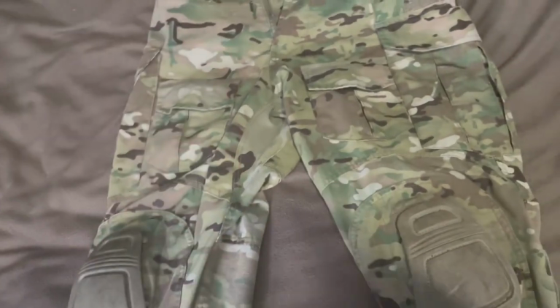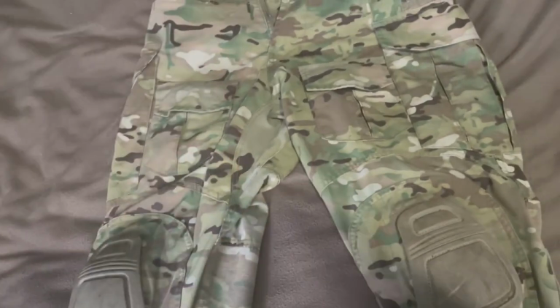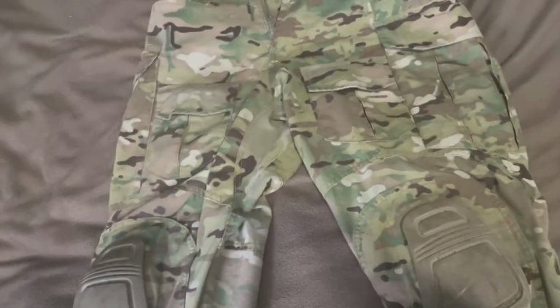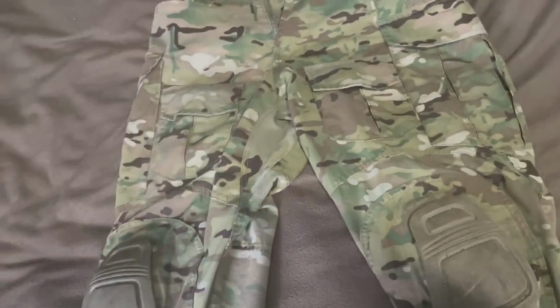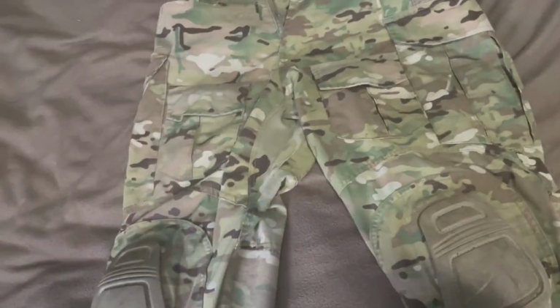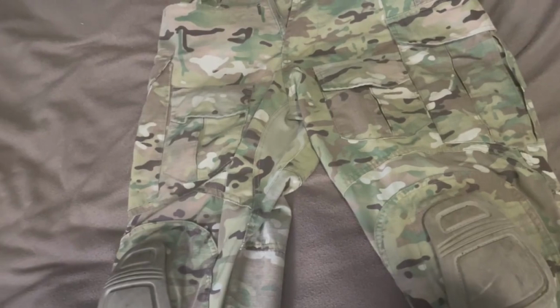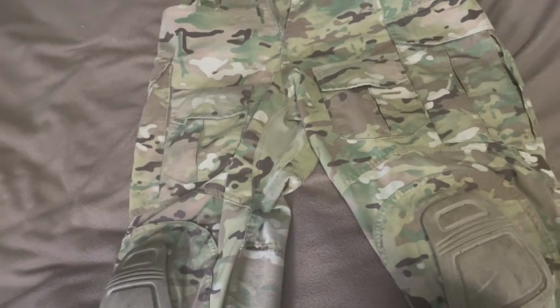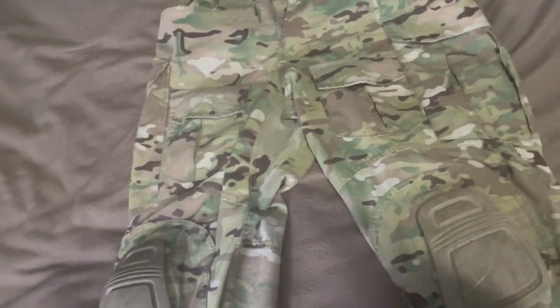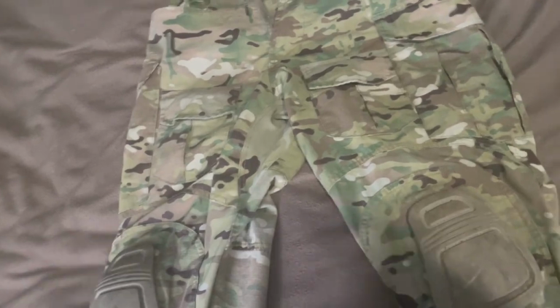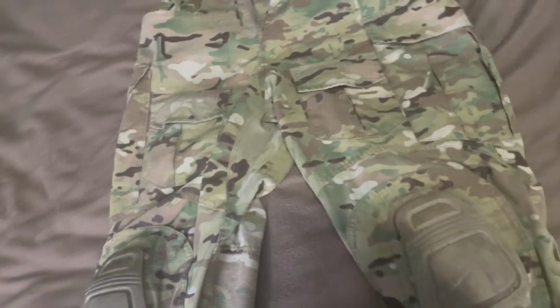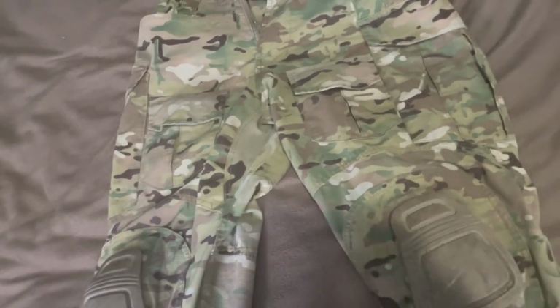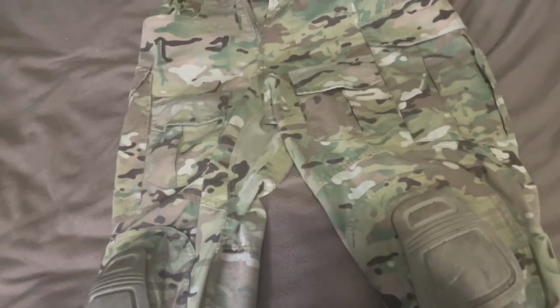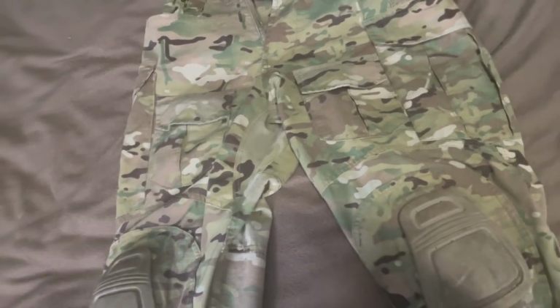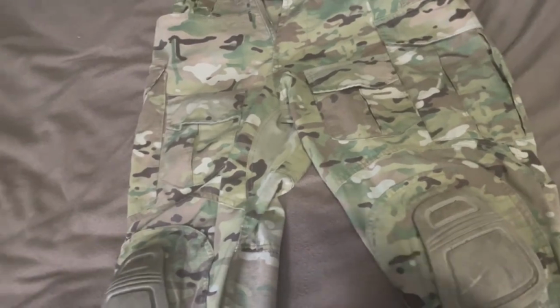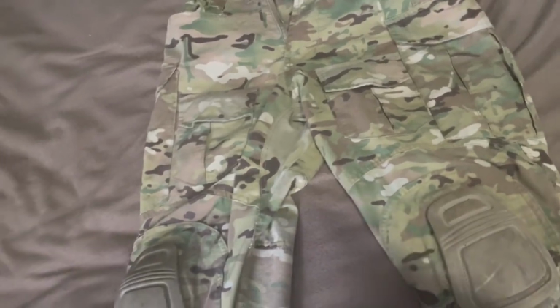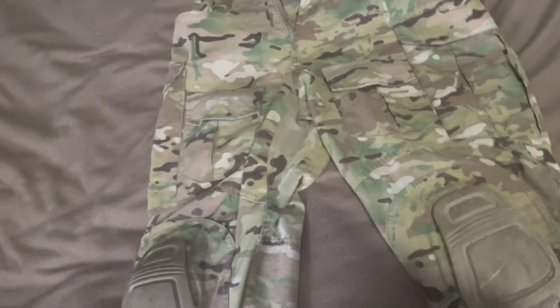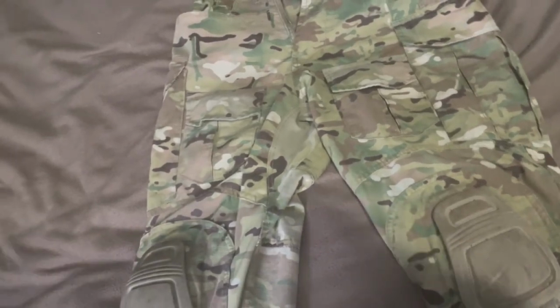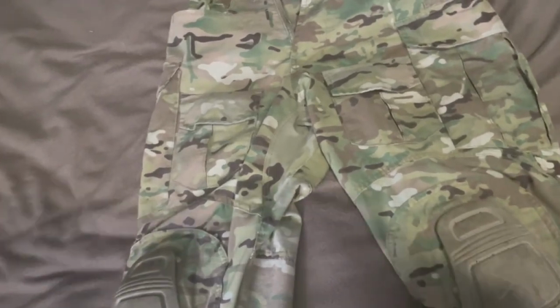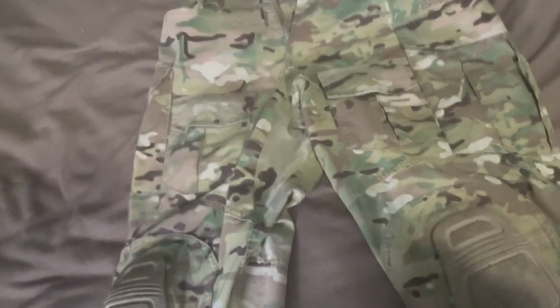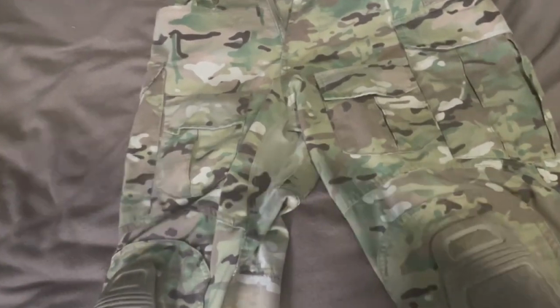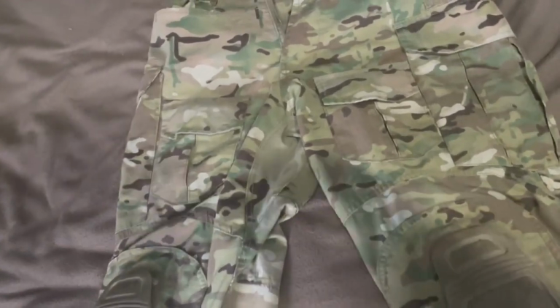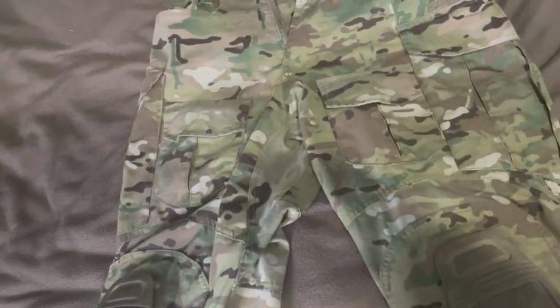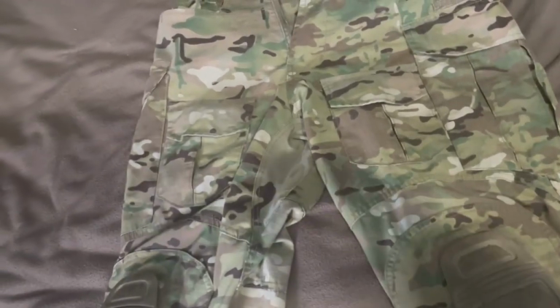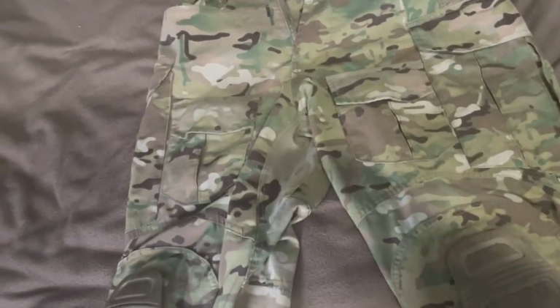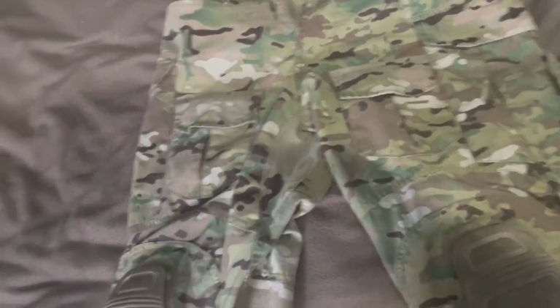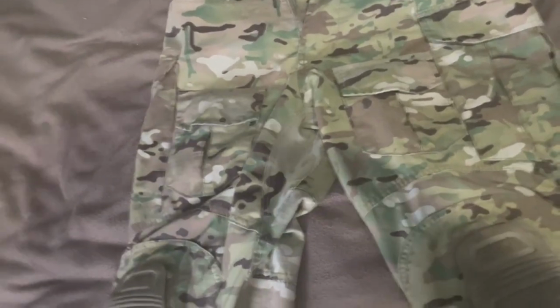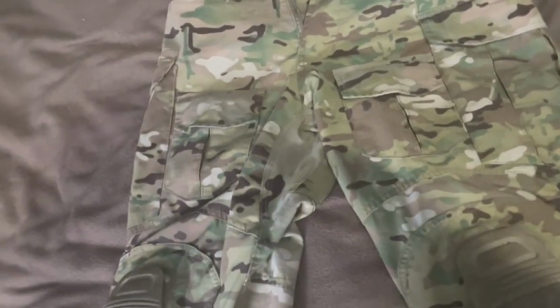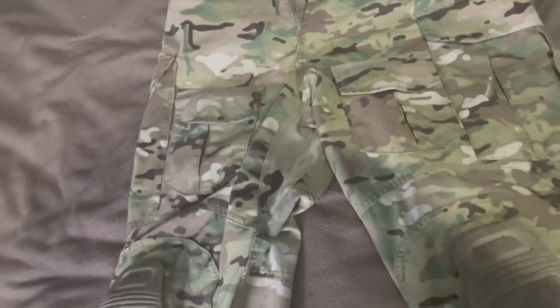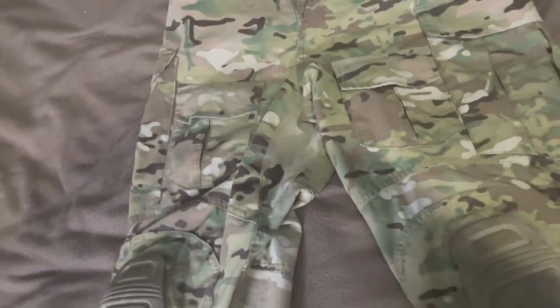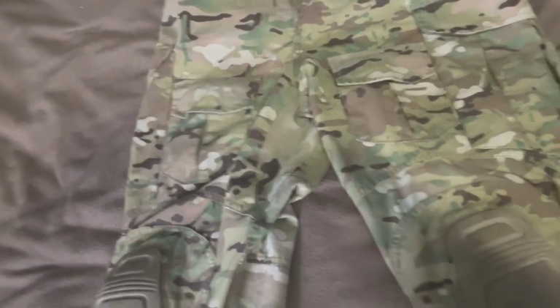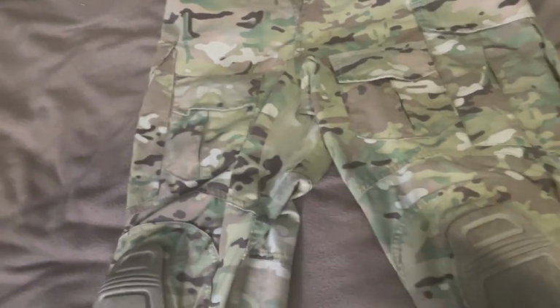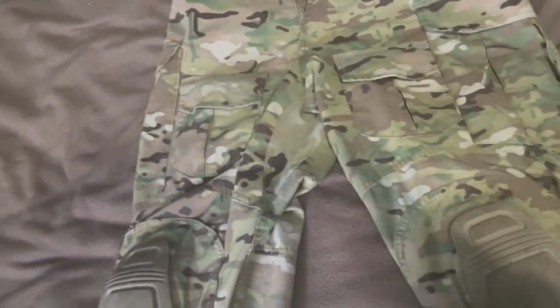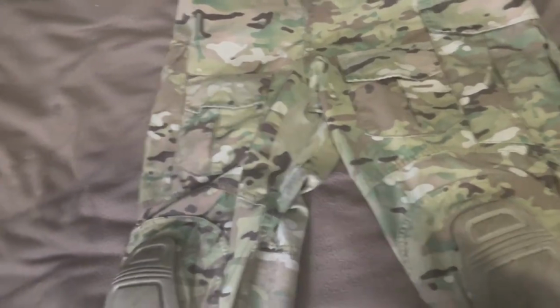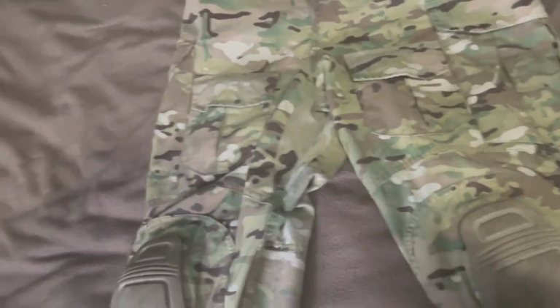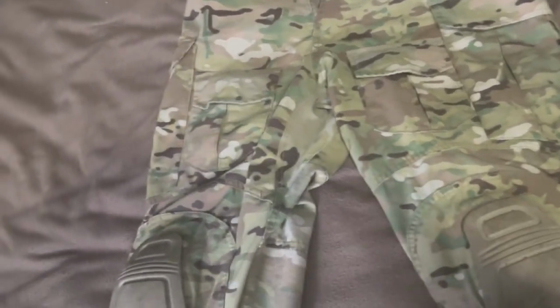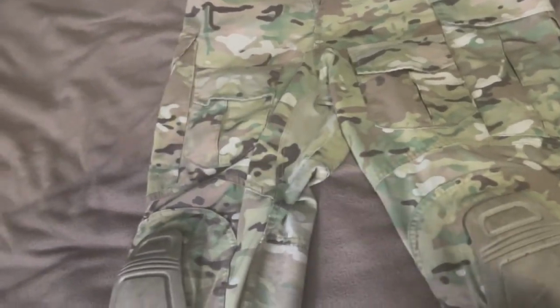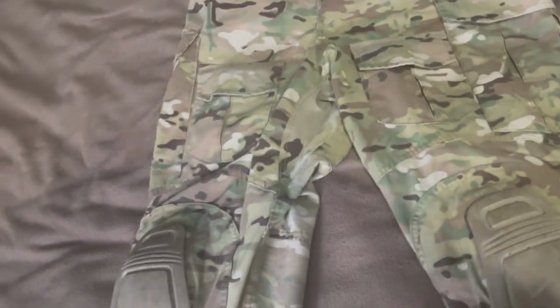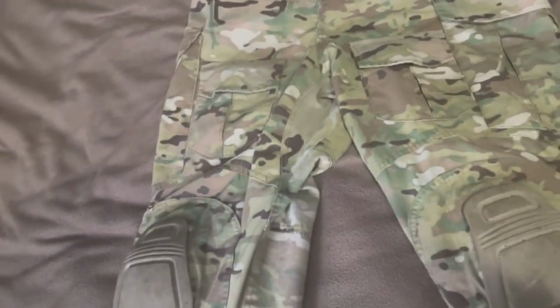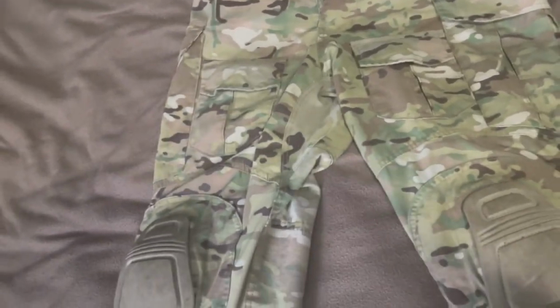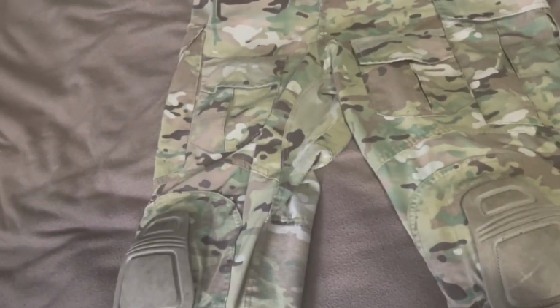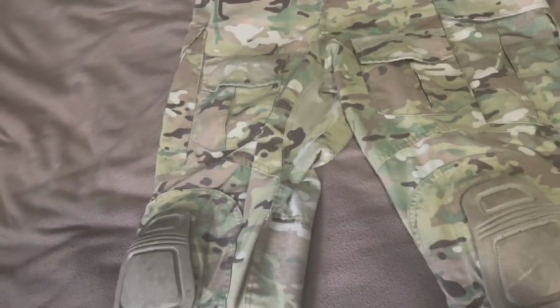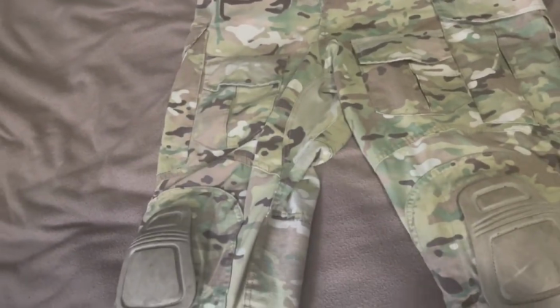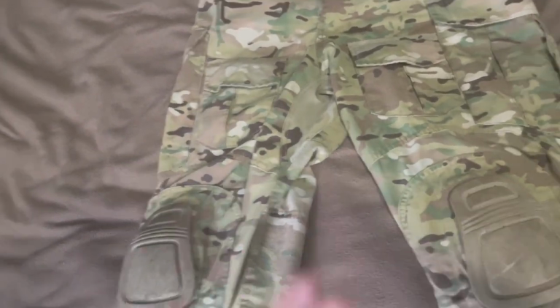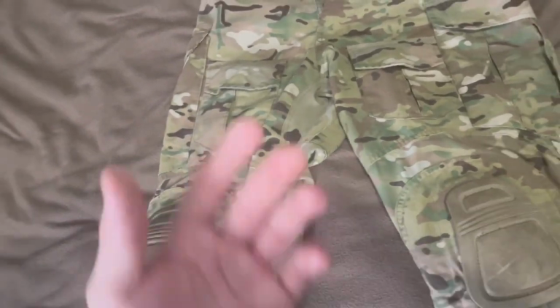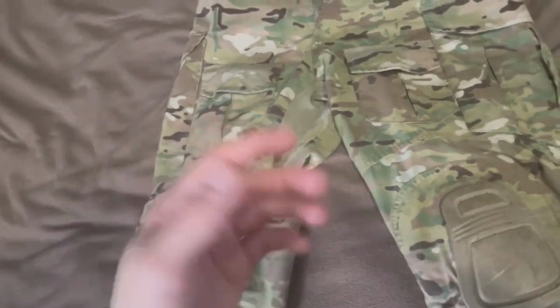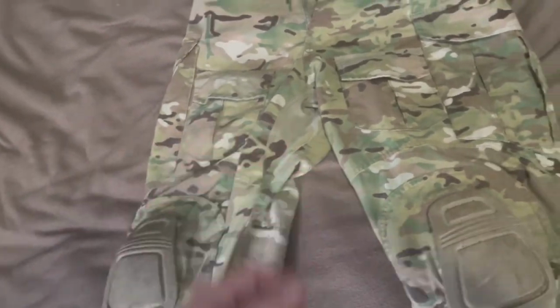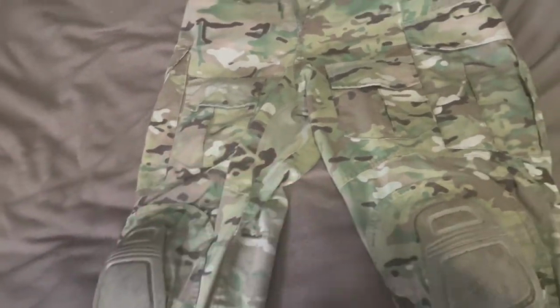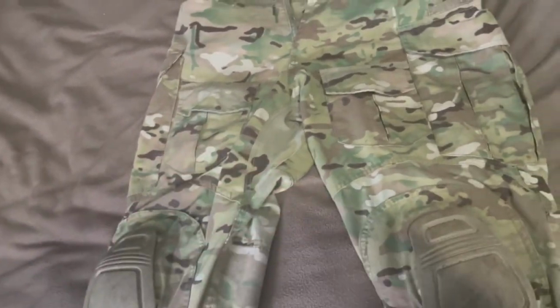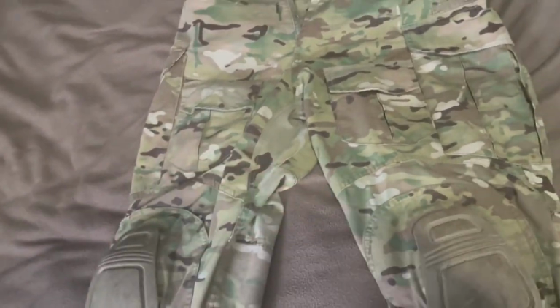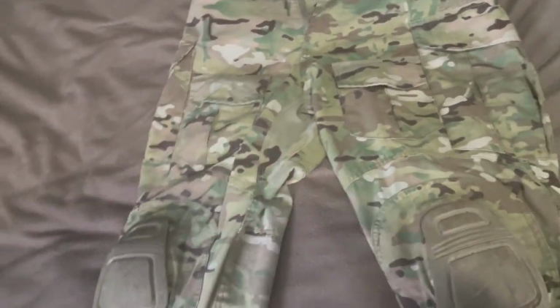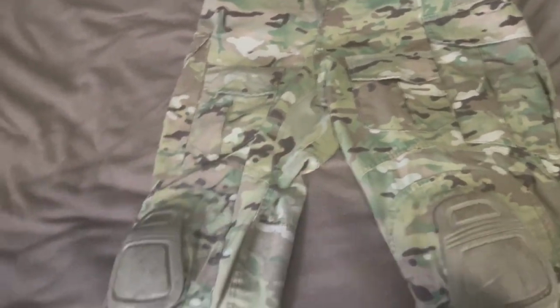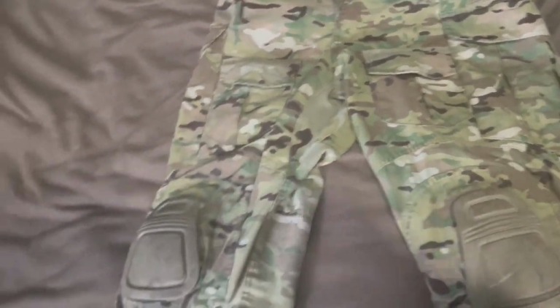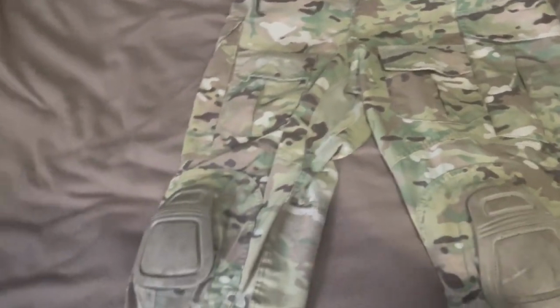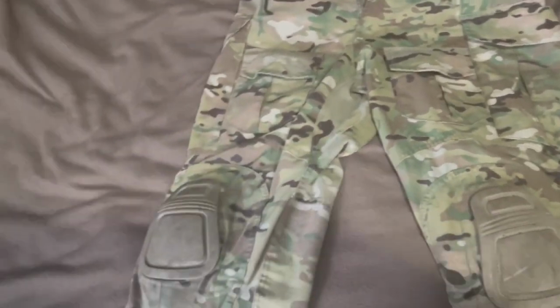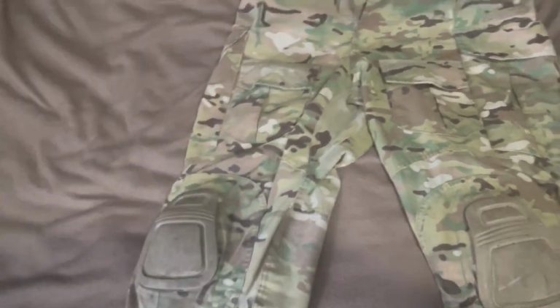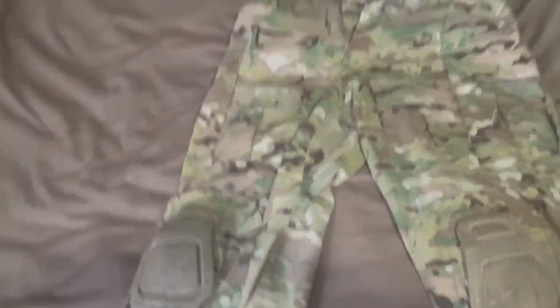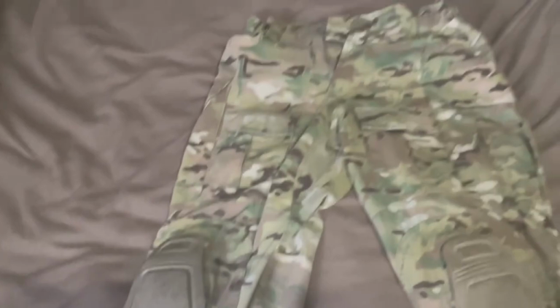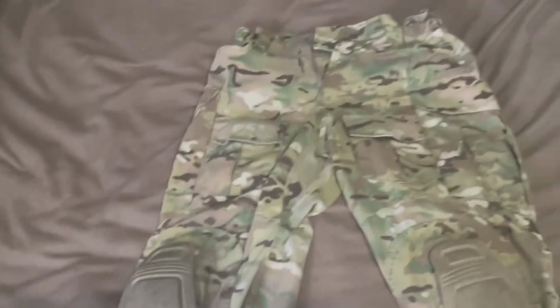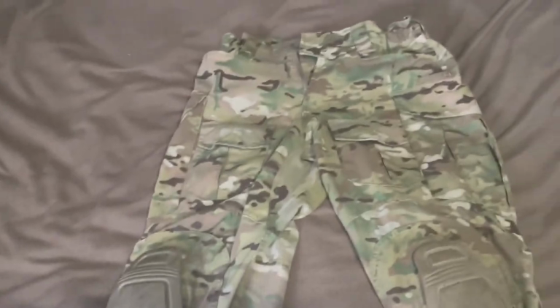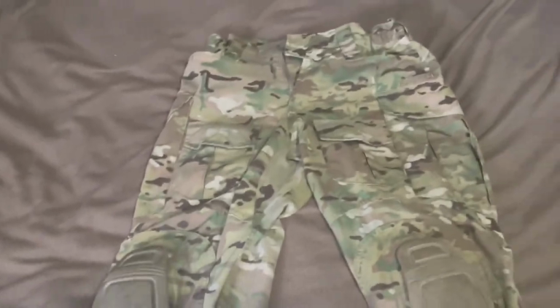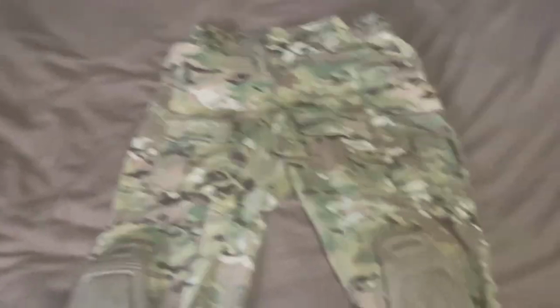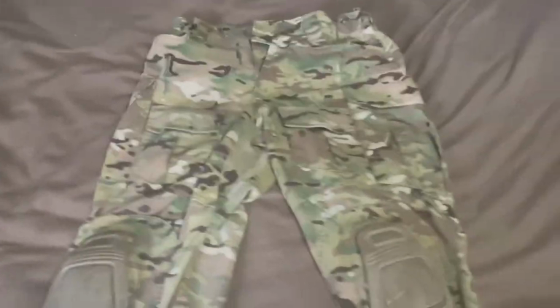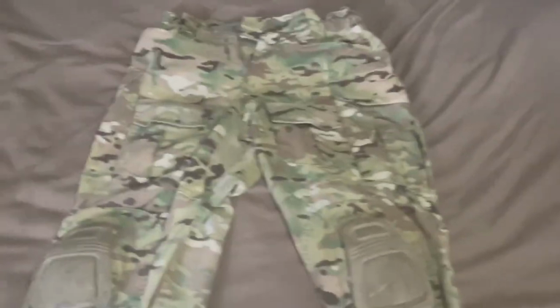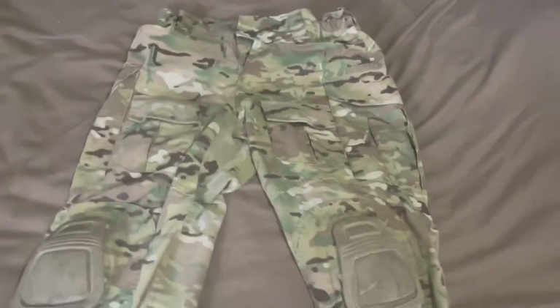They're not worth $70 — more like 50 bucks or something like that — but they're not bad. So there you go, a little bit of a review.